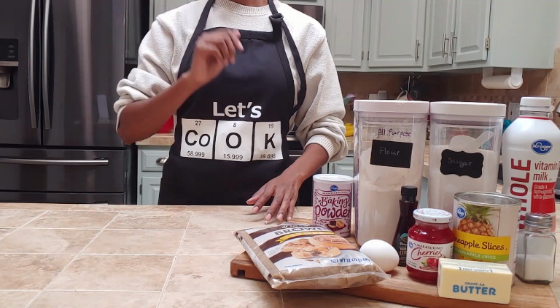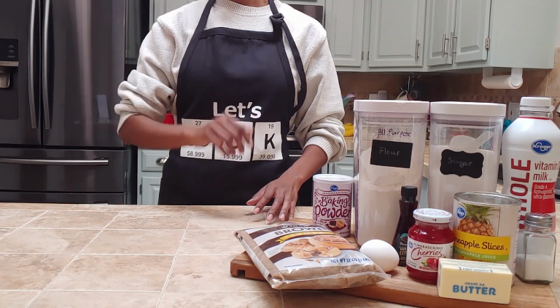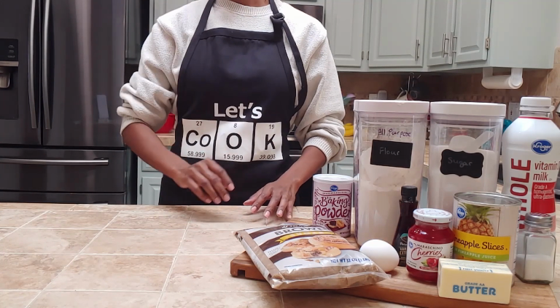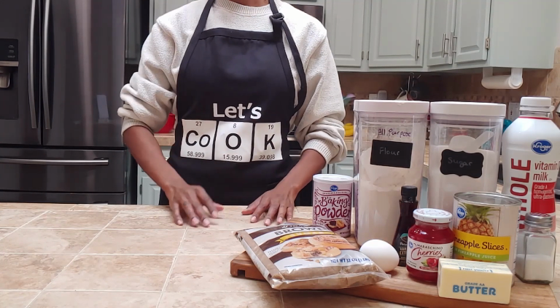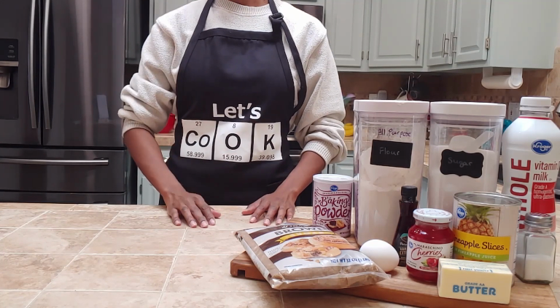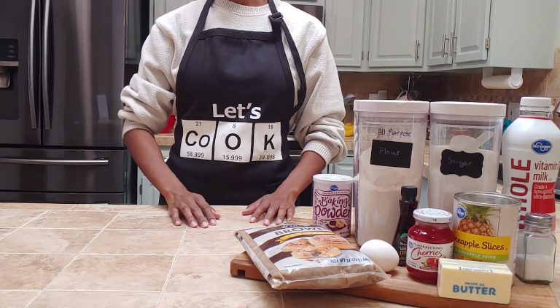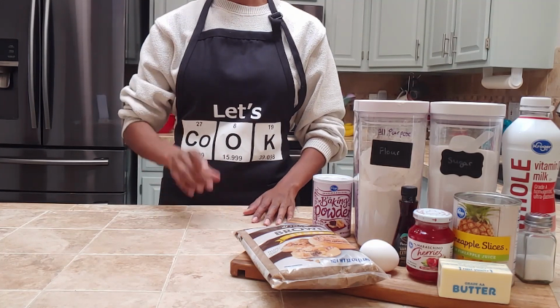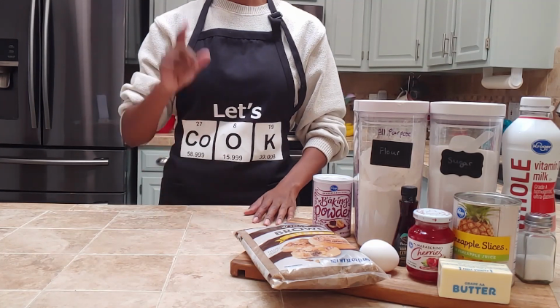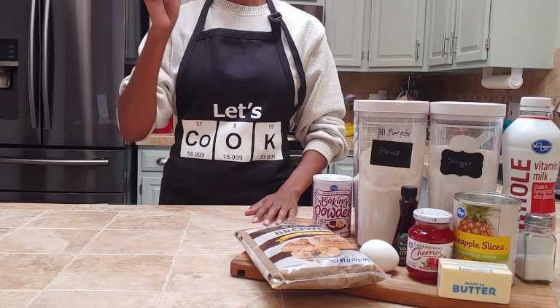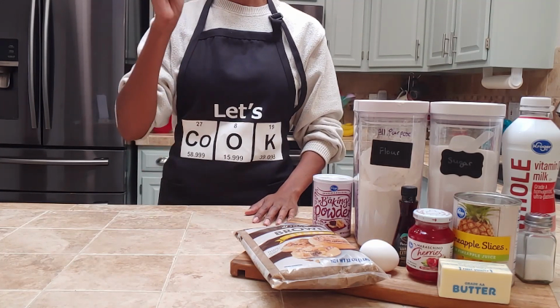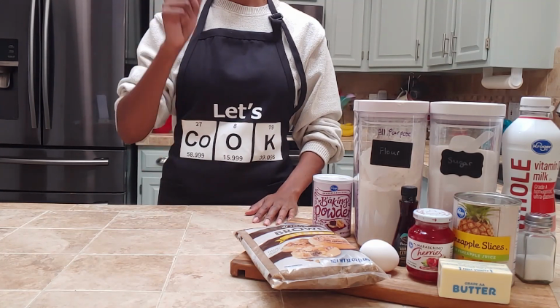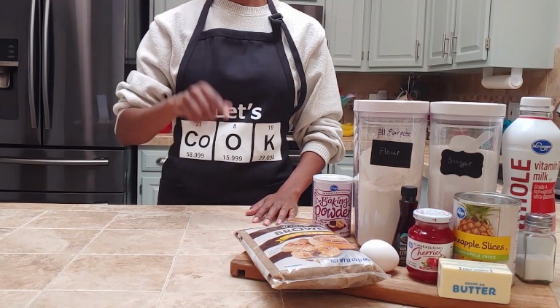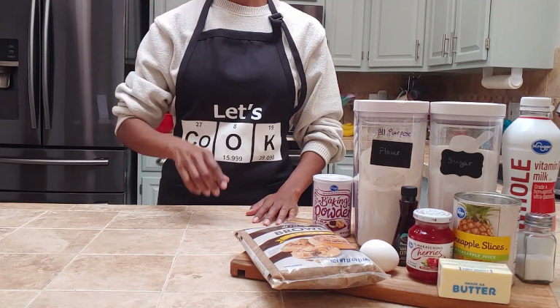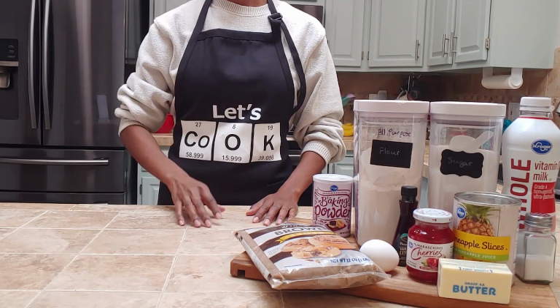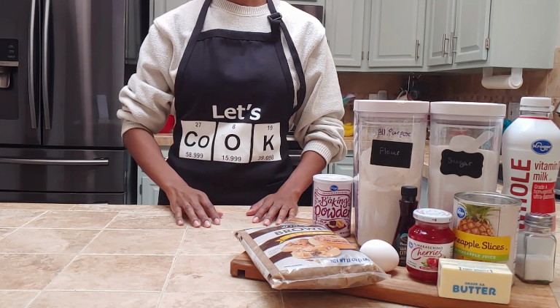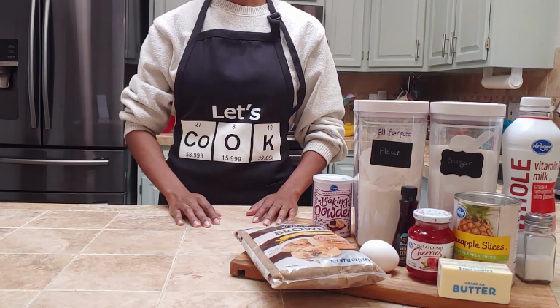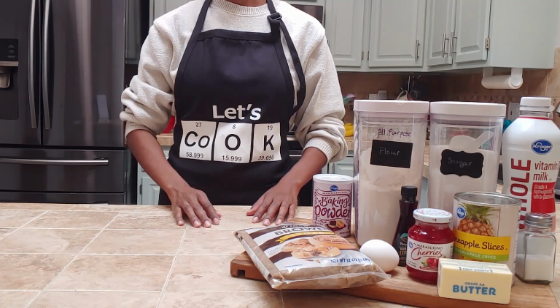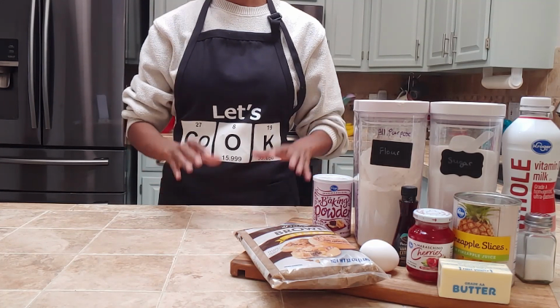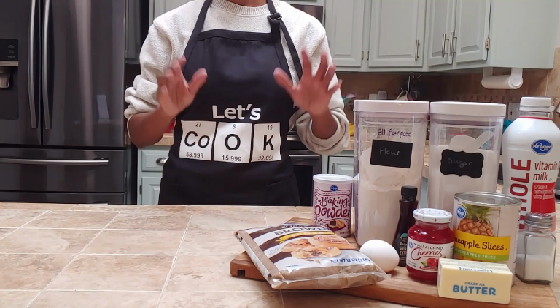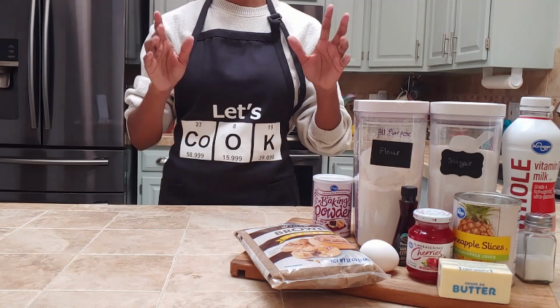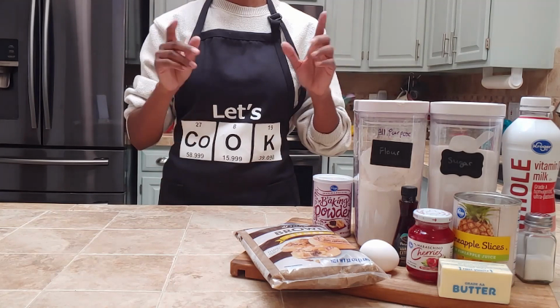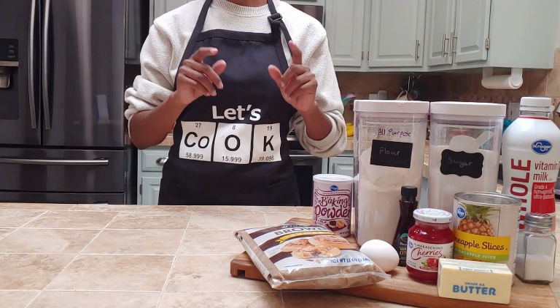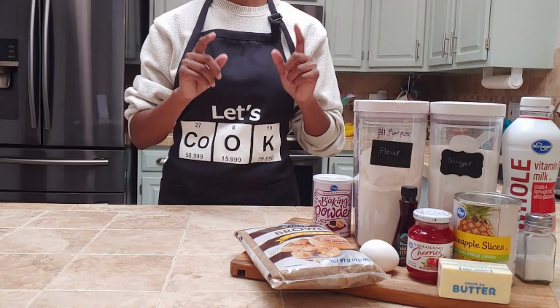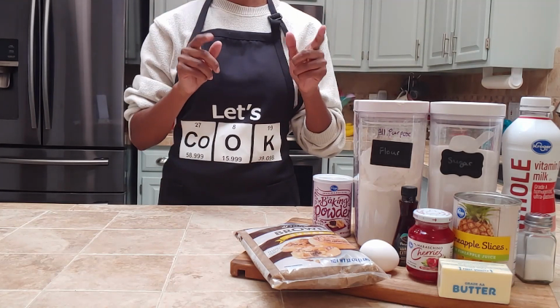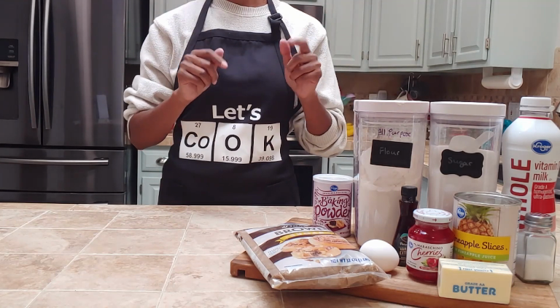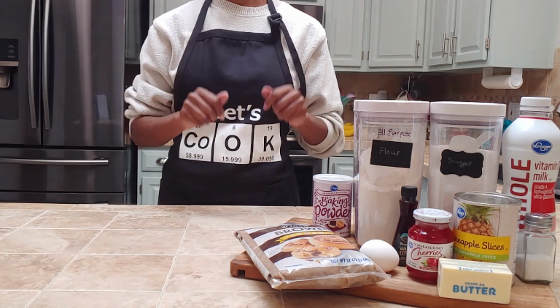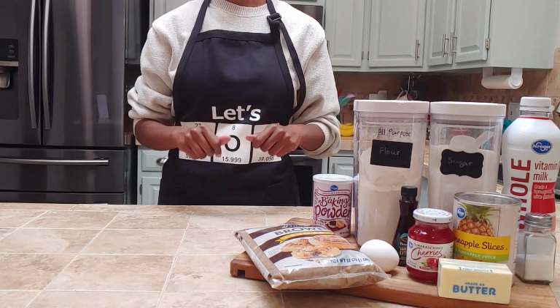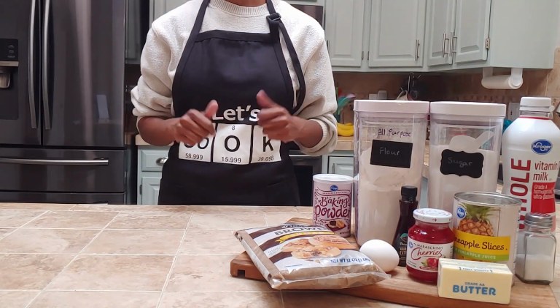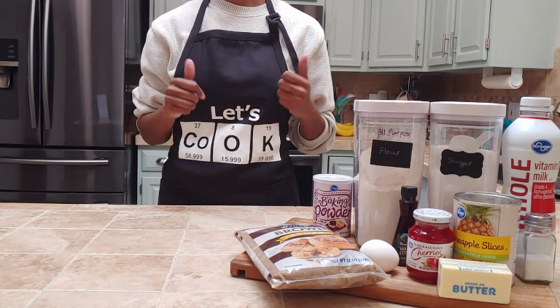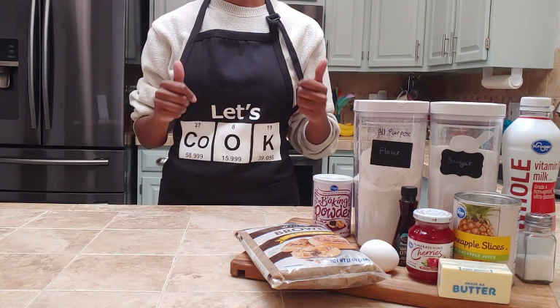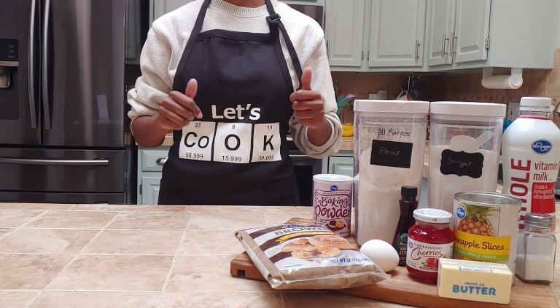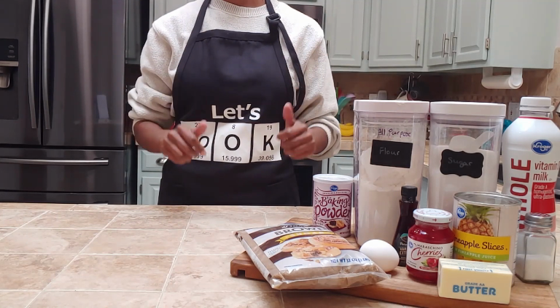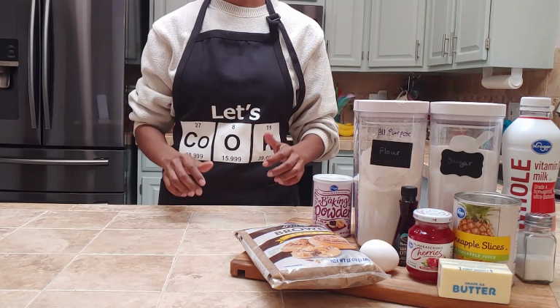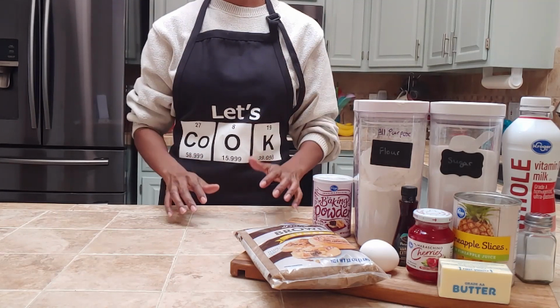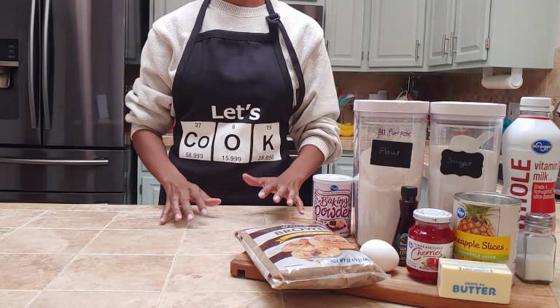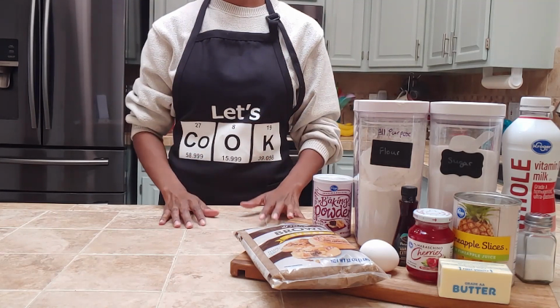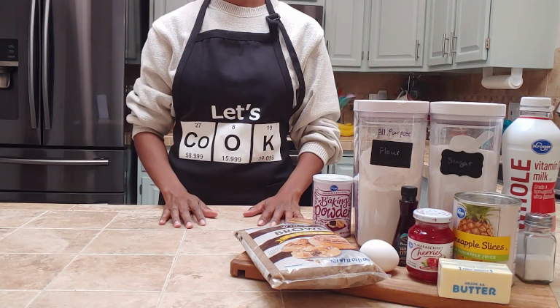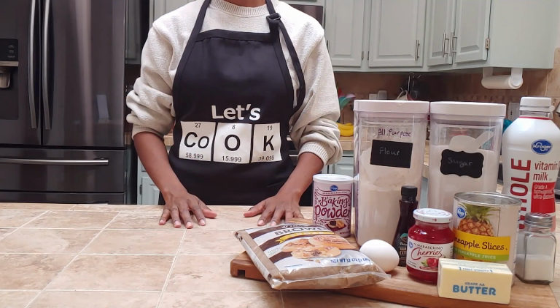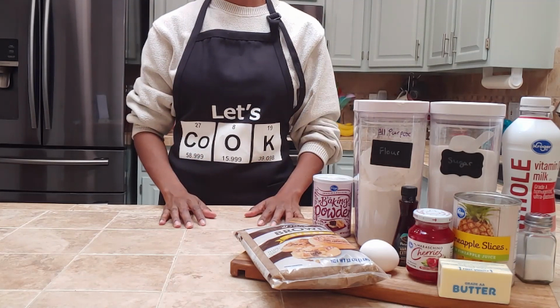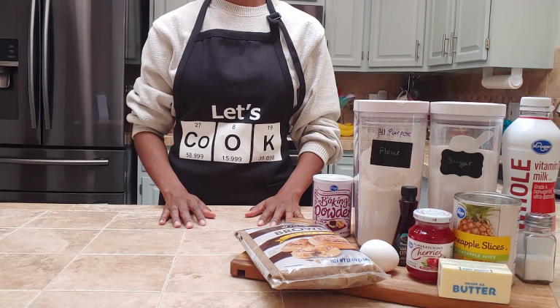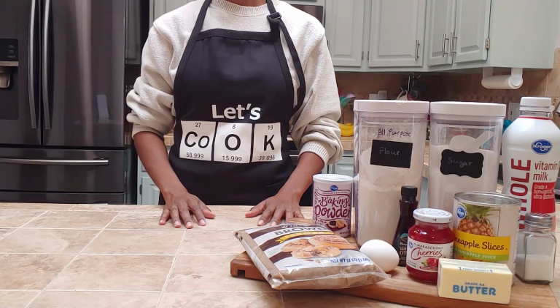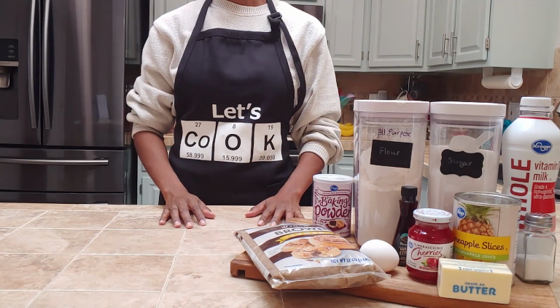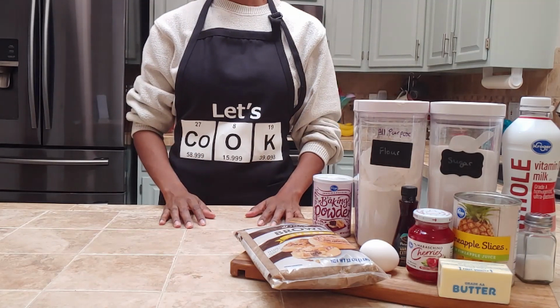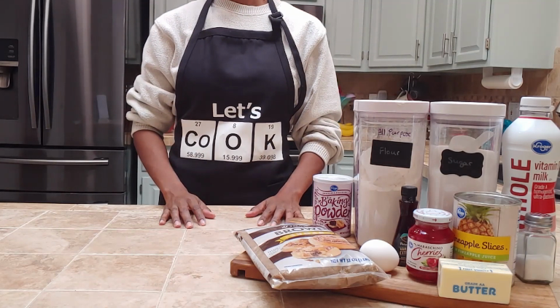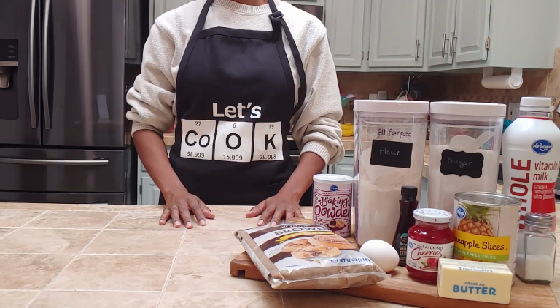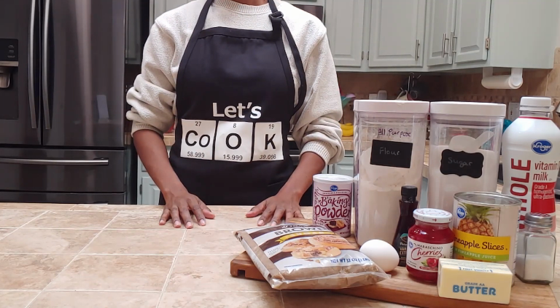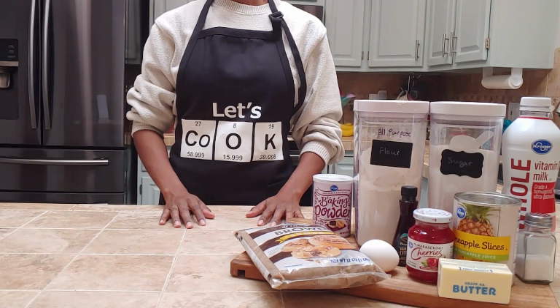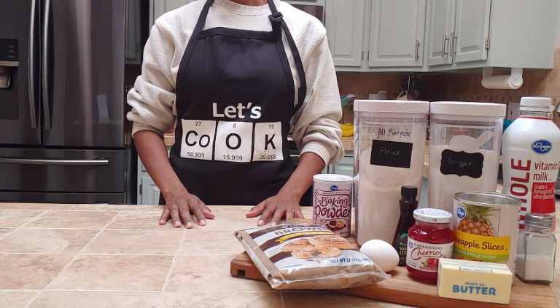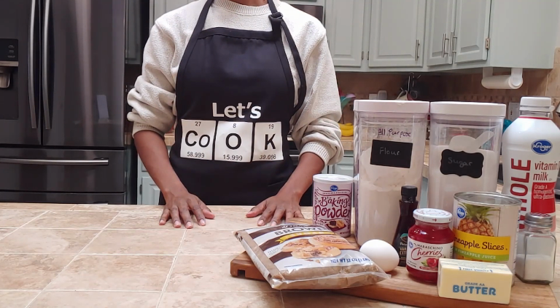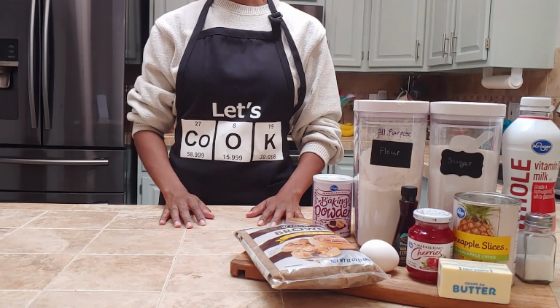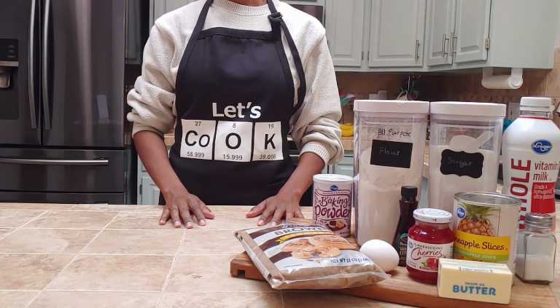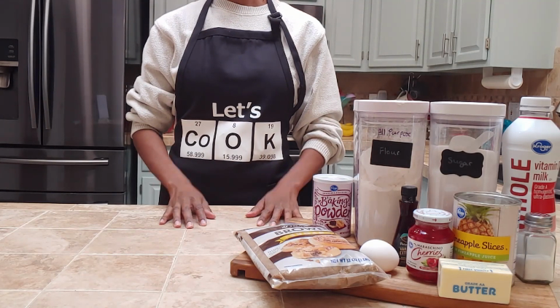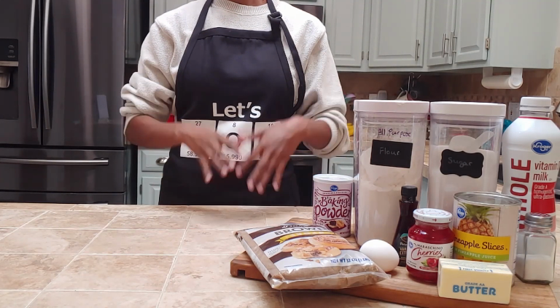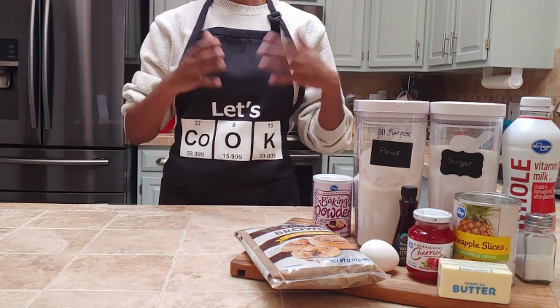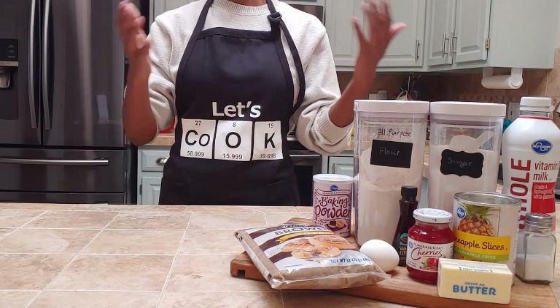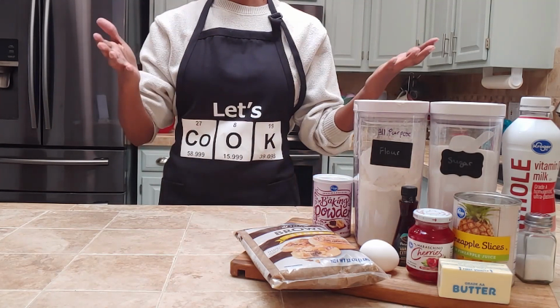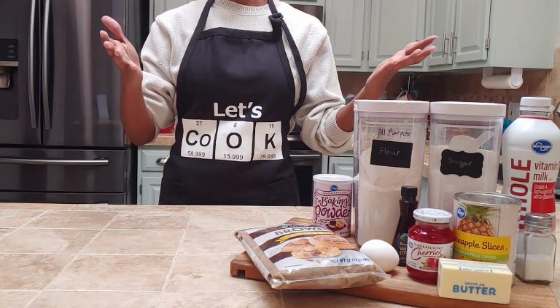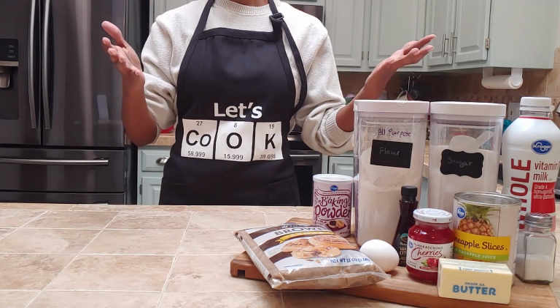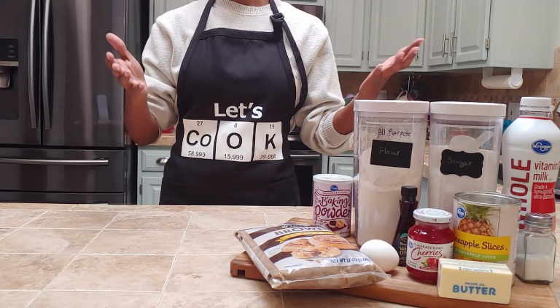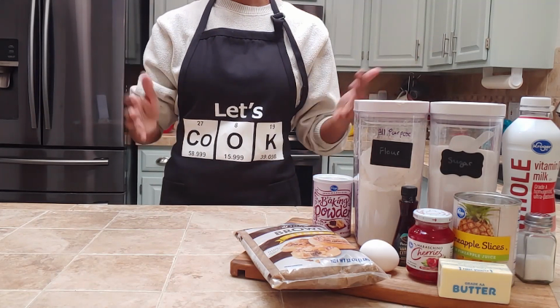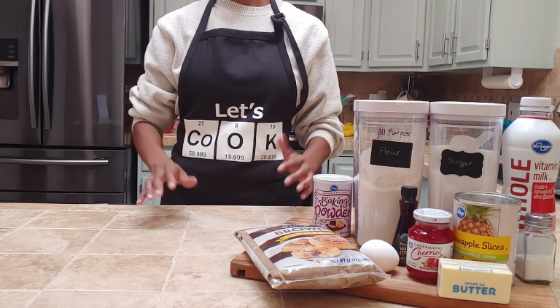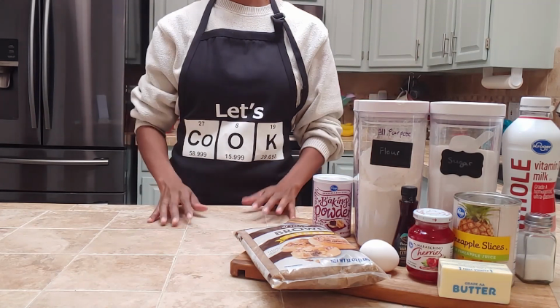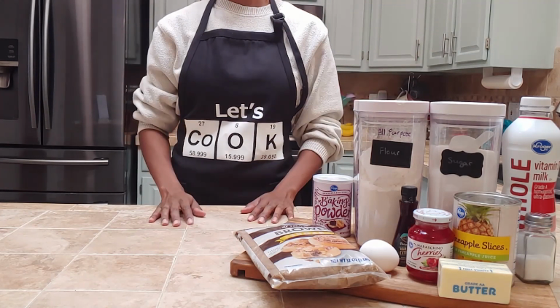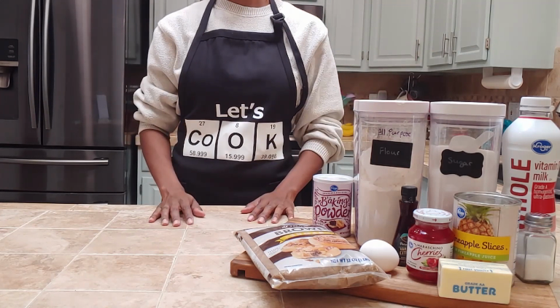Make sure to subscribe and hit that notification bell to stay up to date on all delicious science. Now let's get into it.